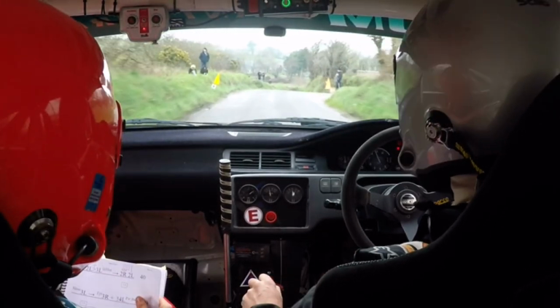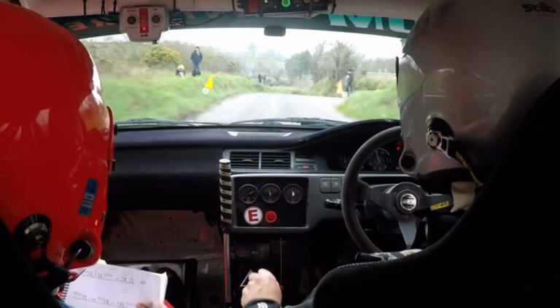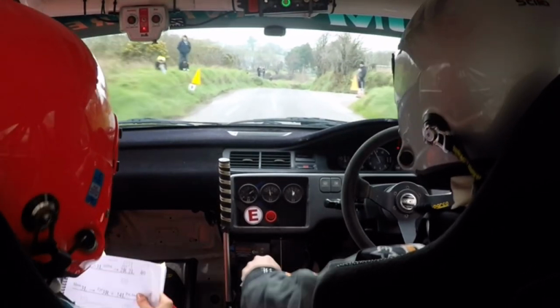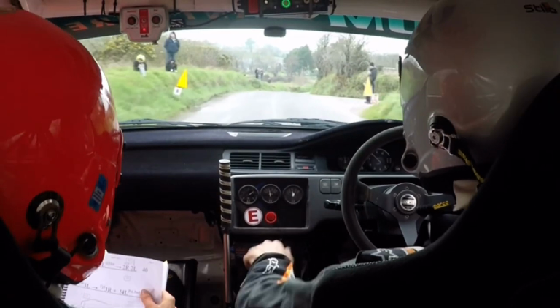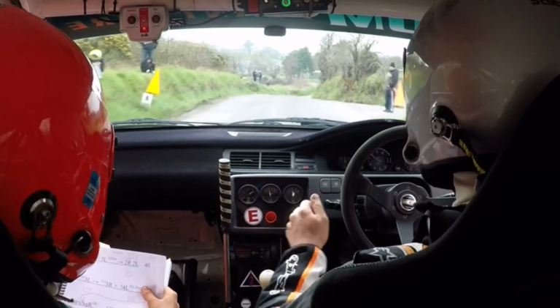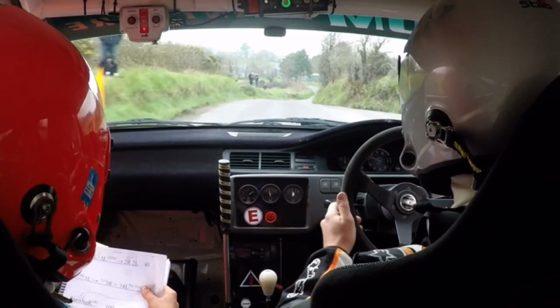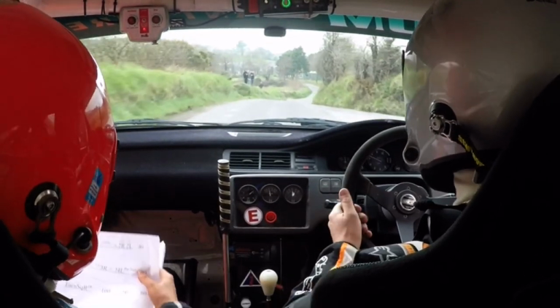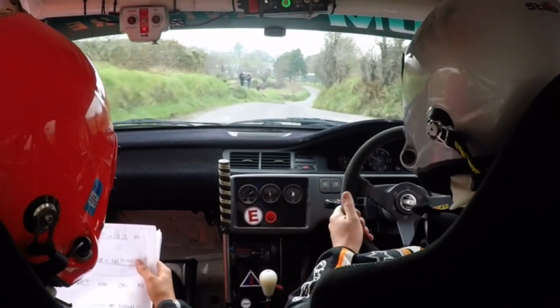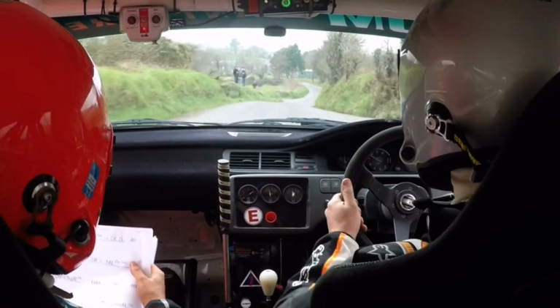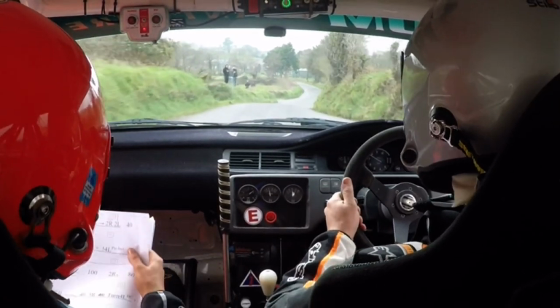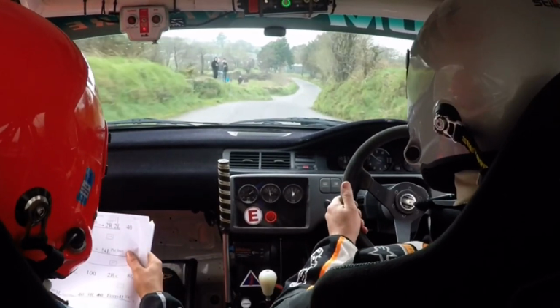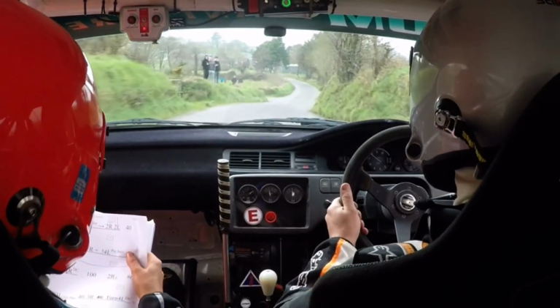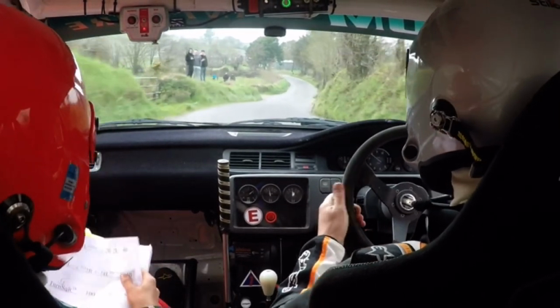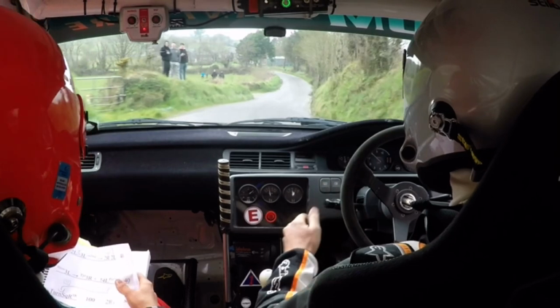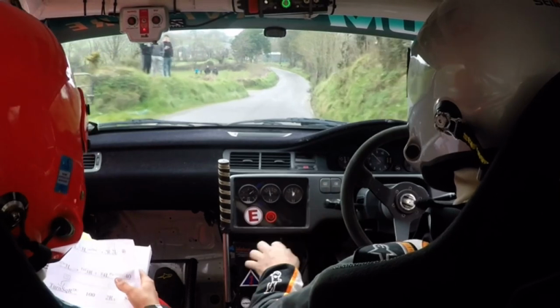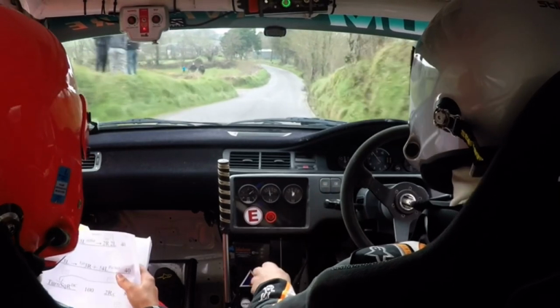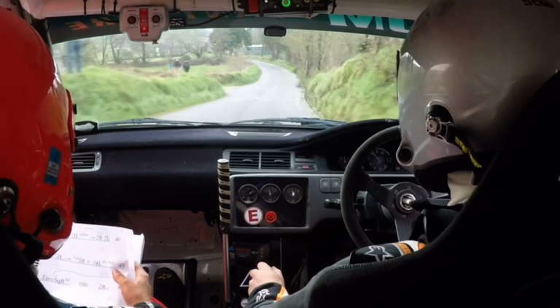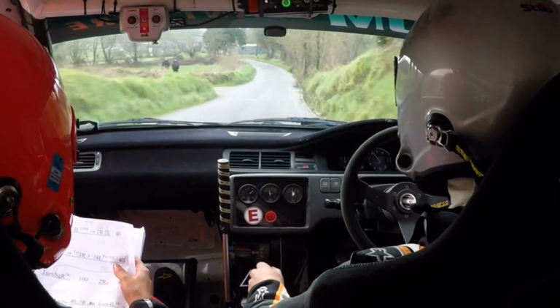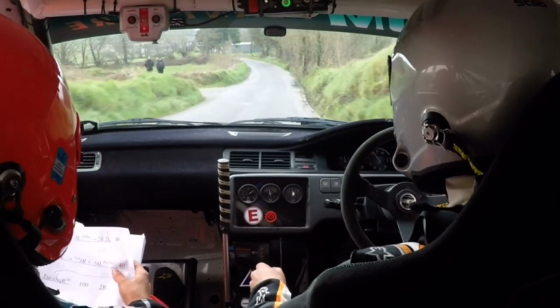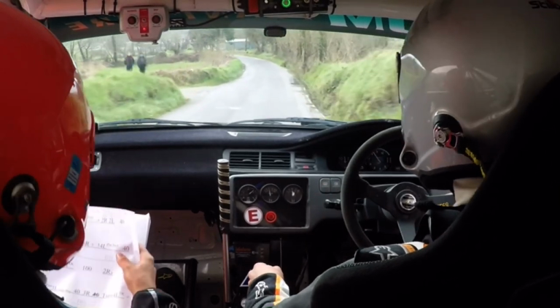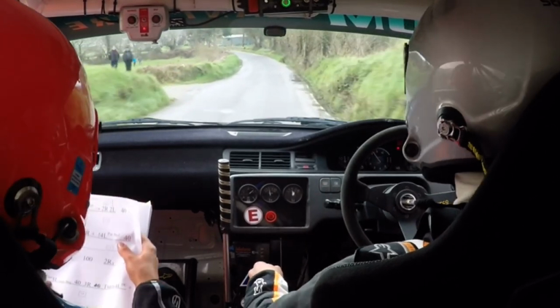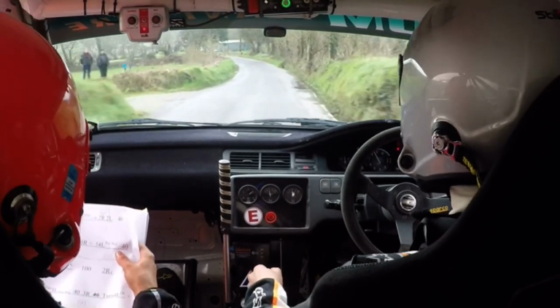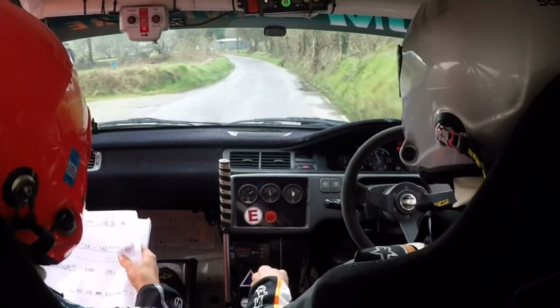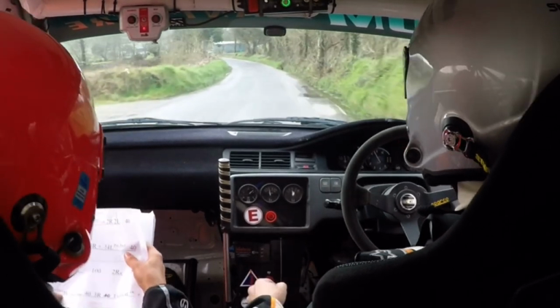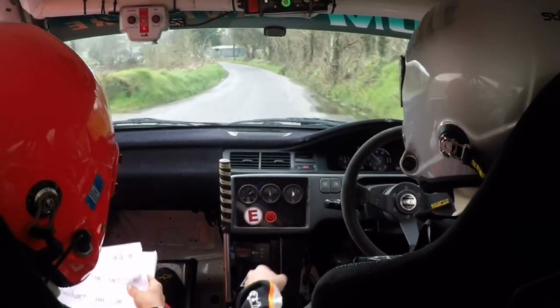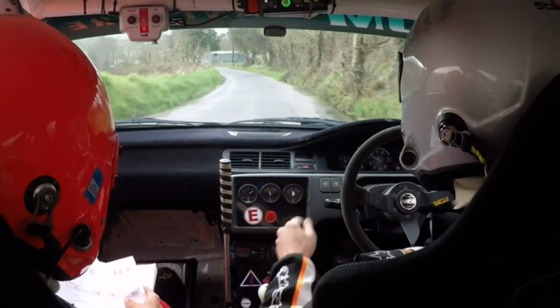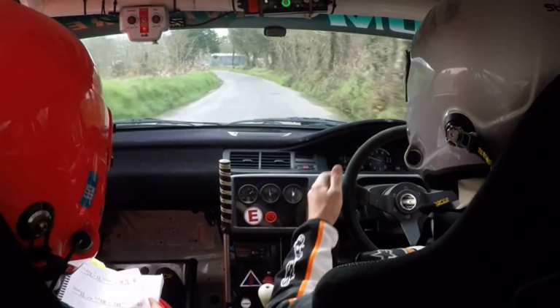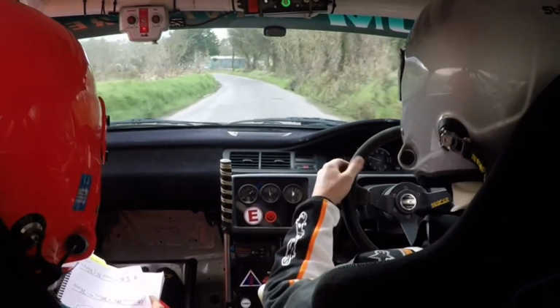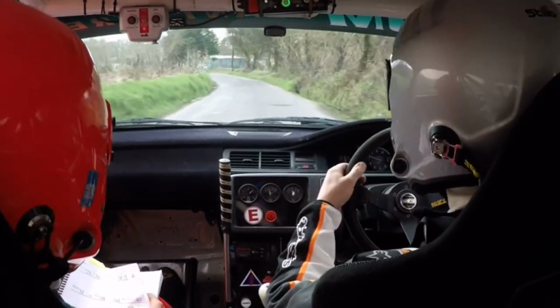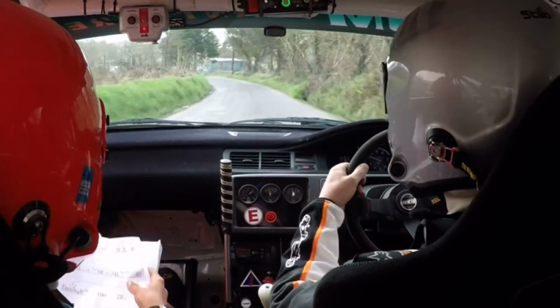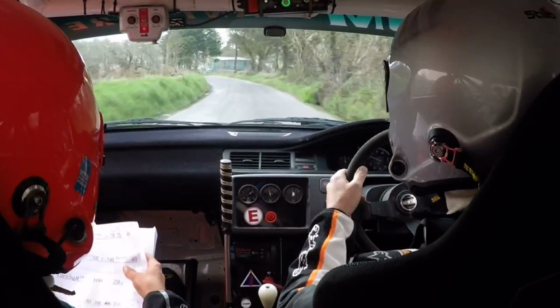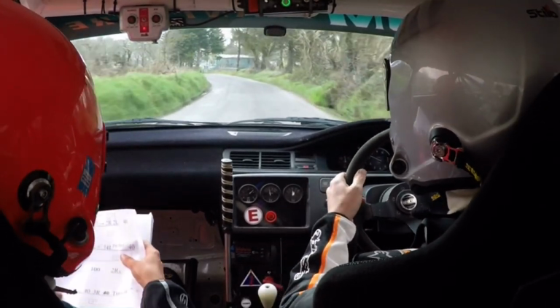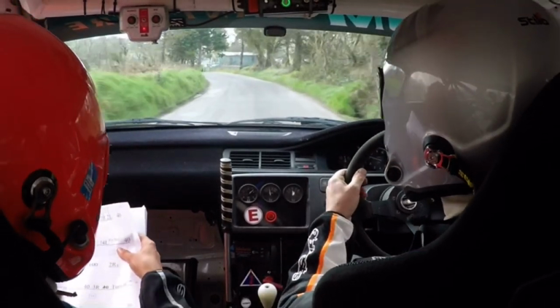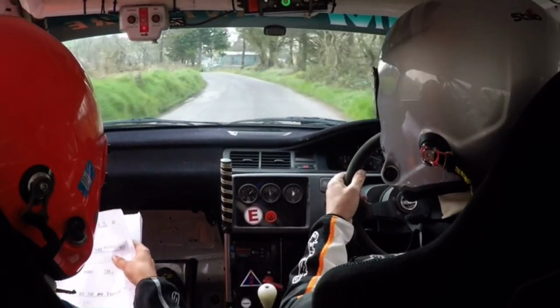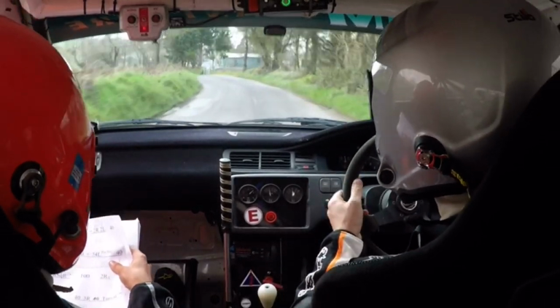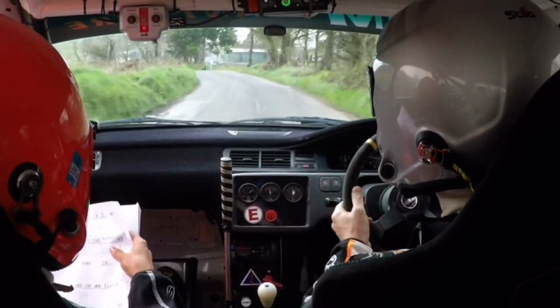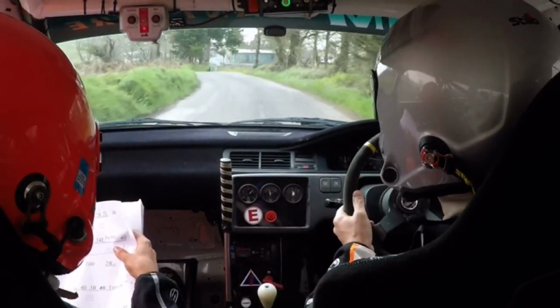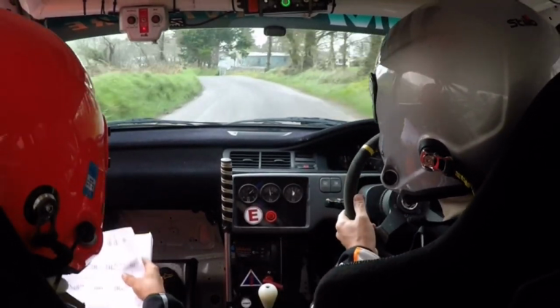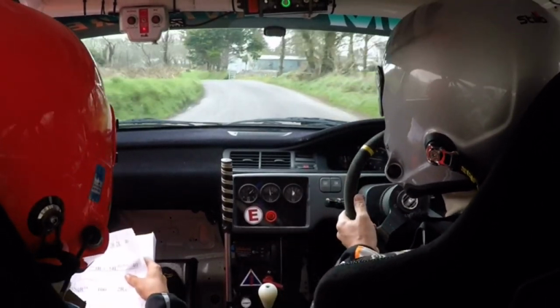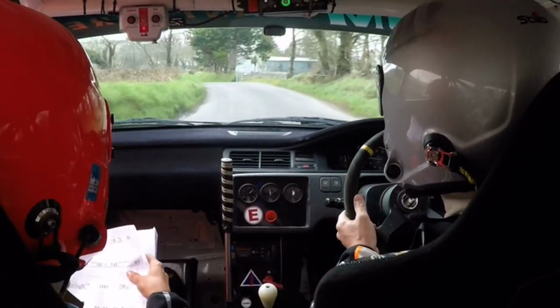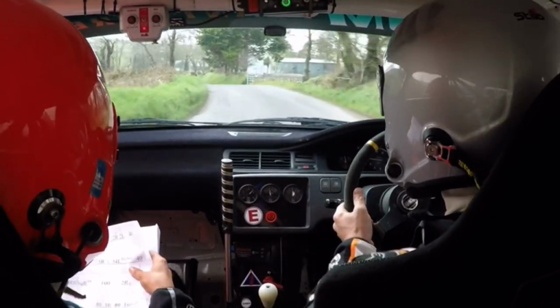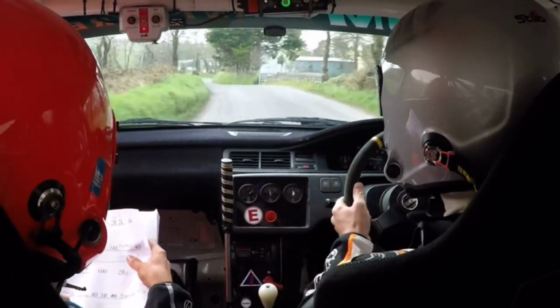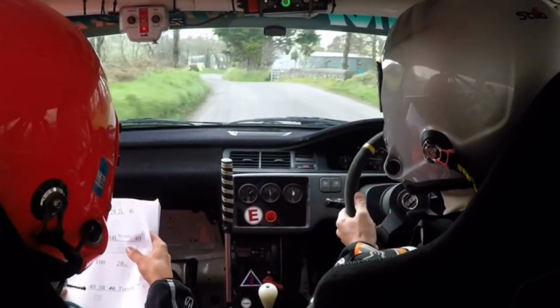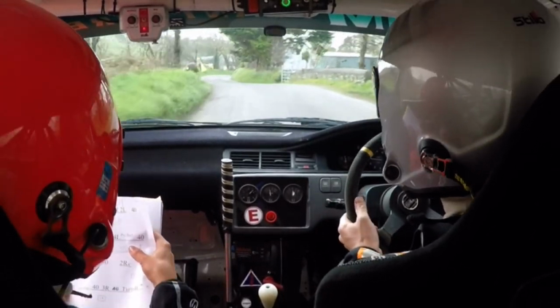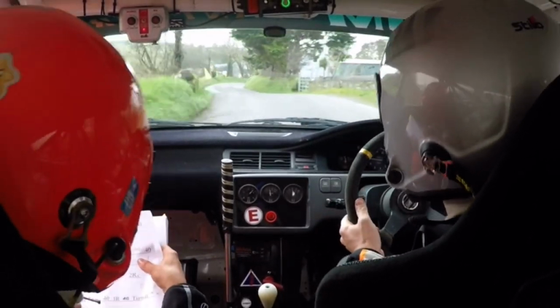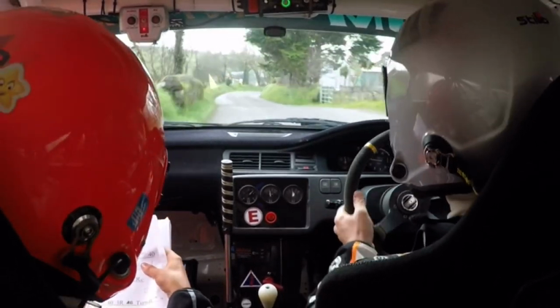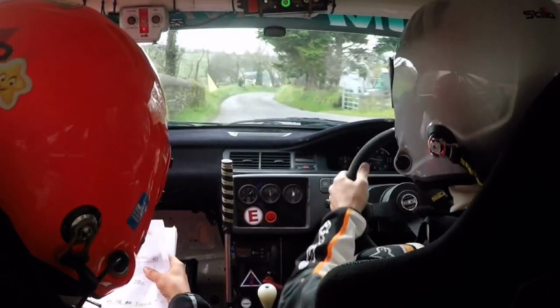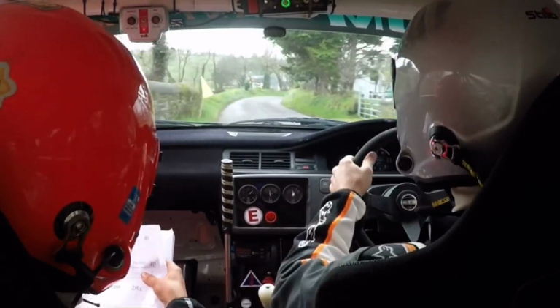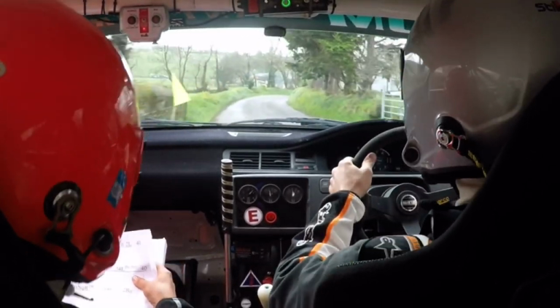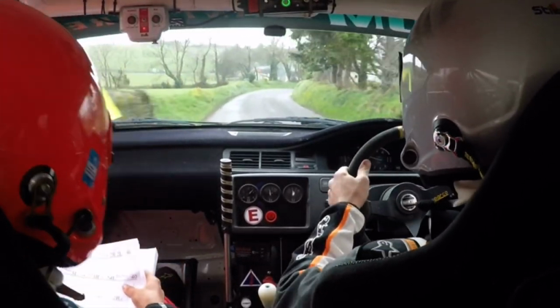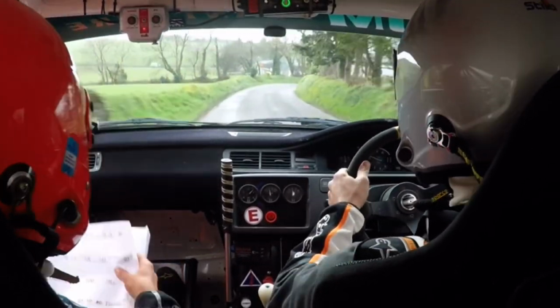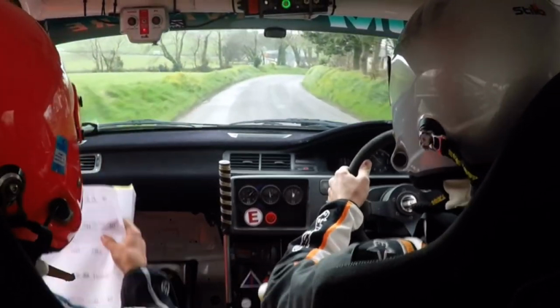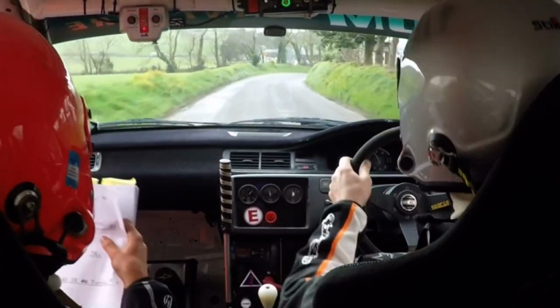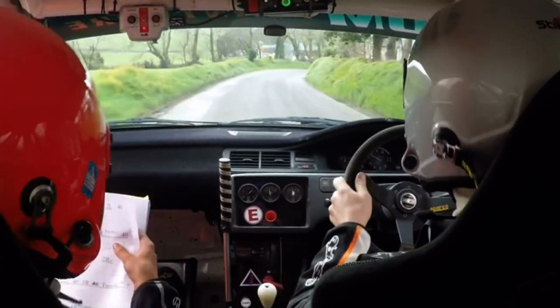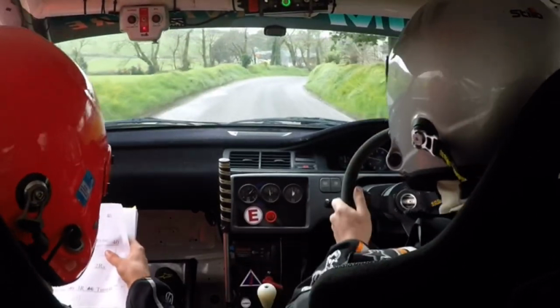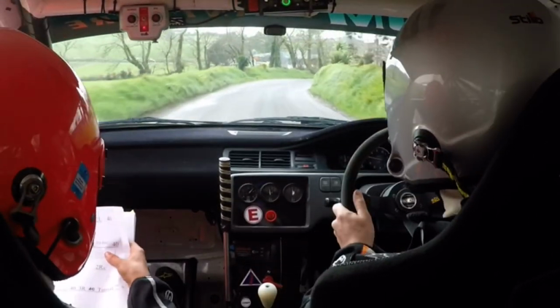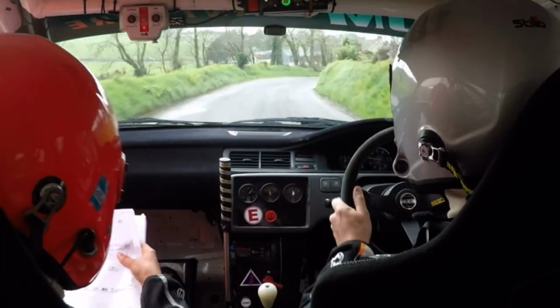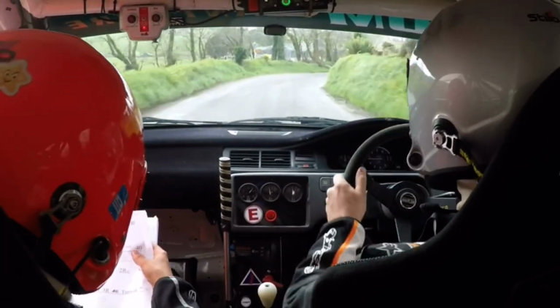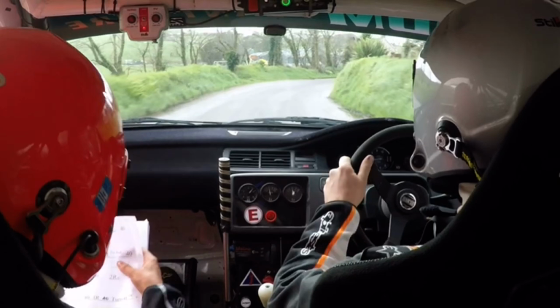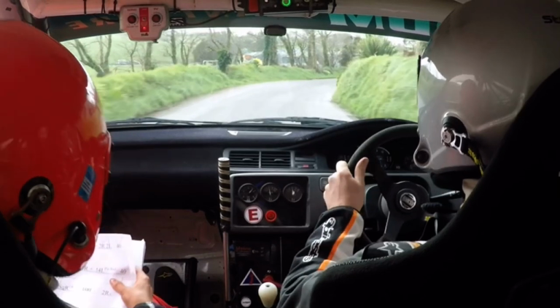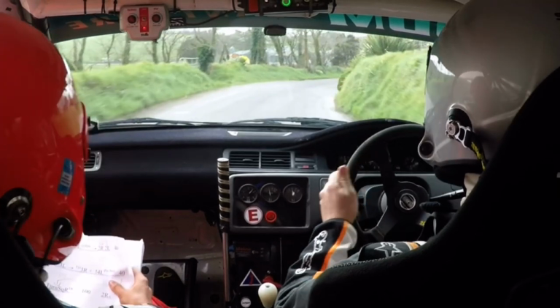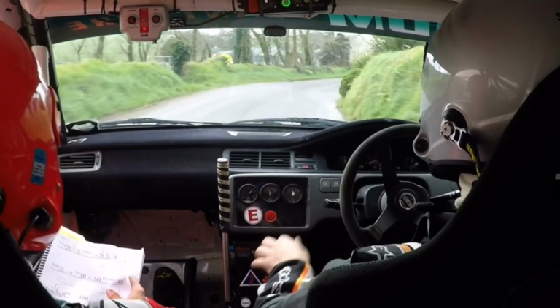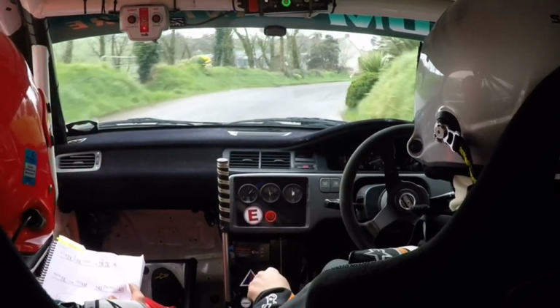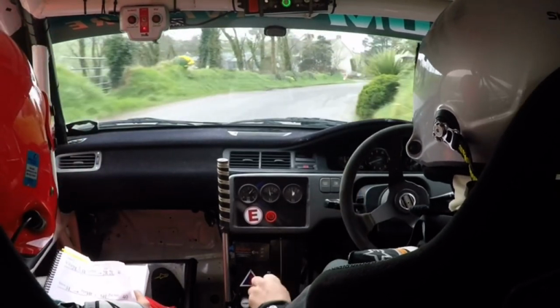Lead fast, 3 left over big jump bridge. 40. 3 right and turn 4 left, don't cut.